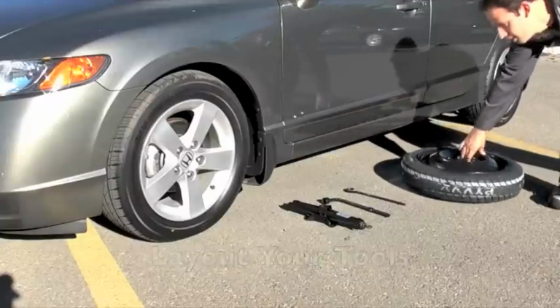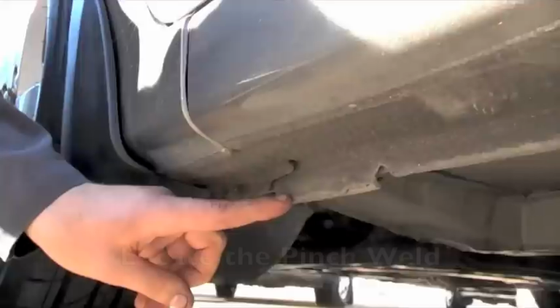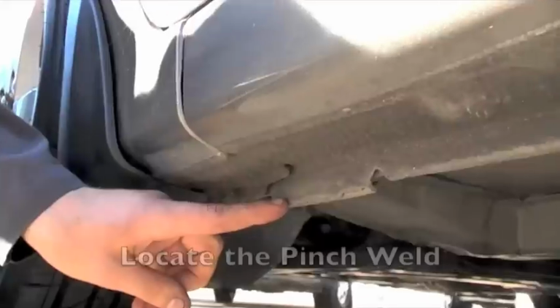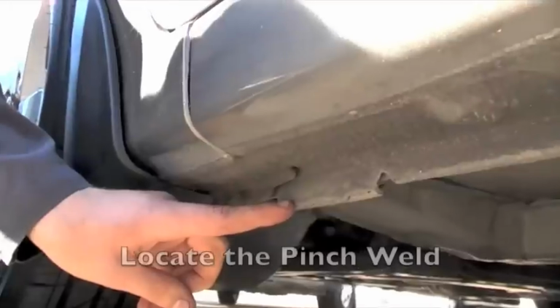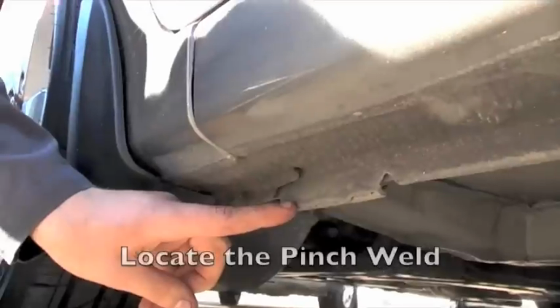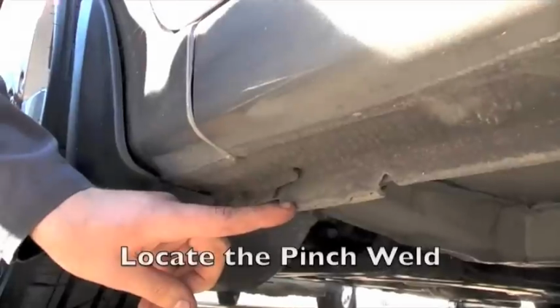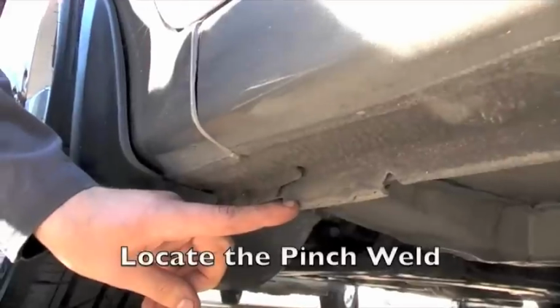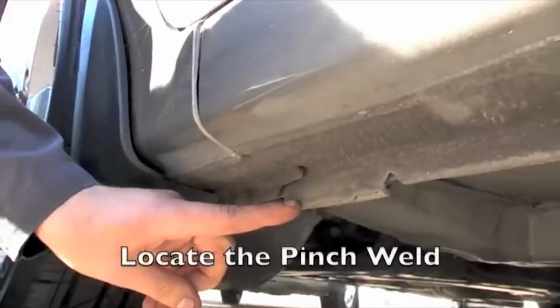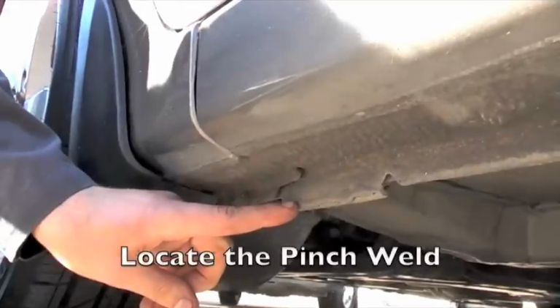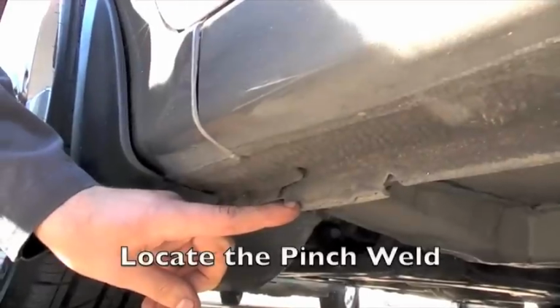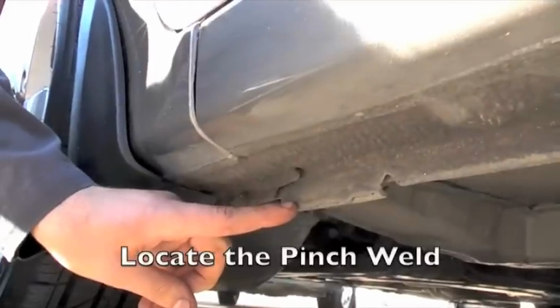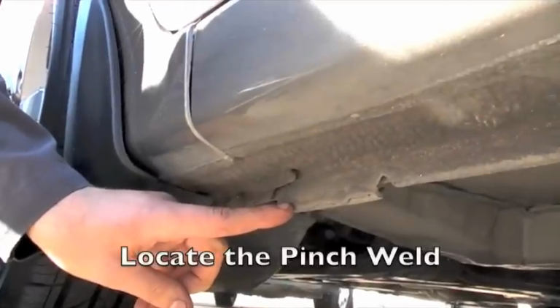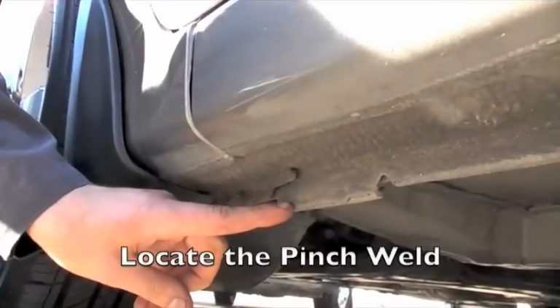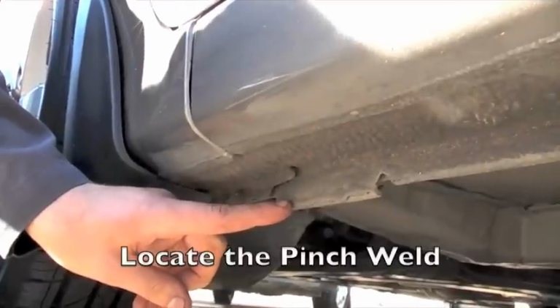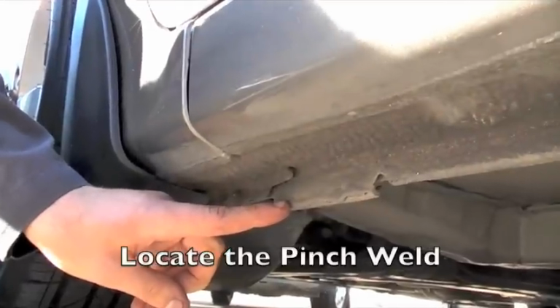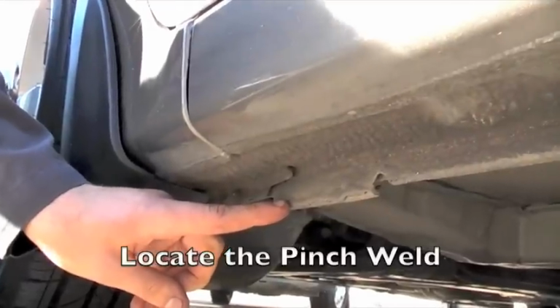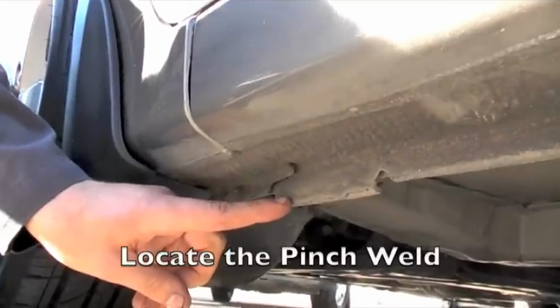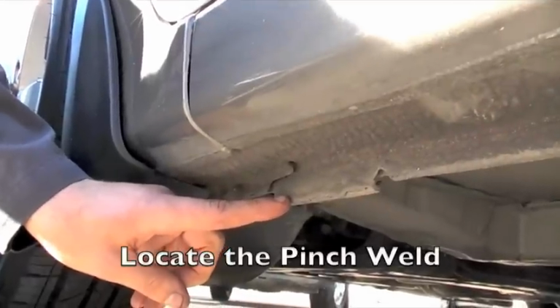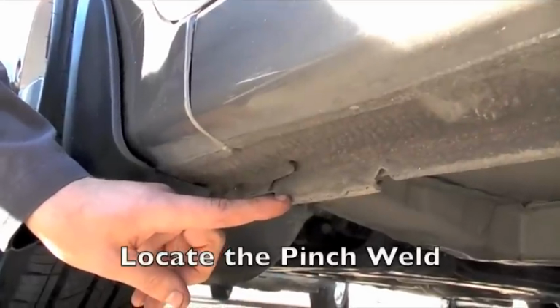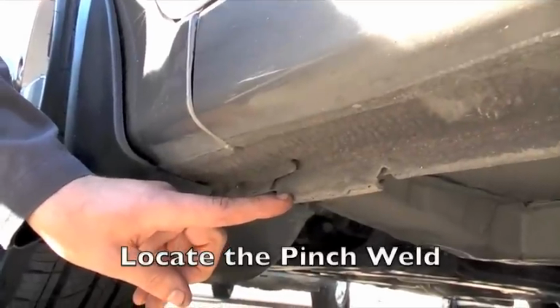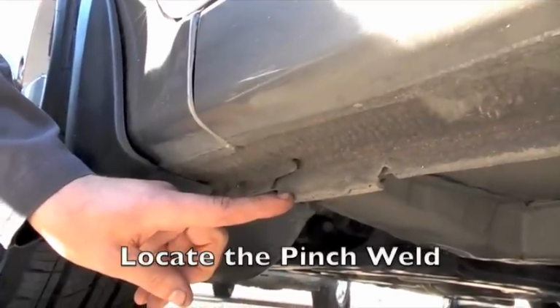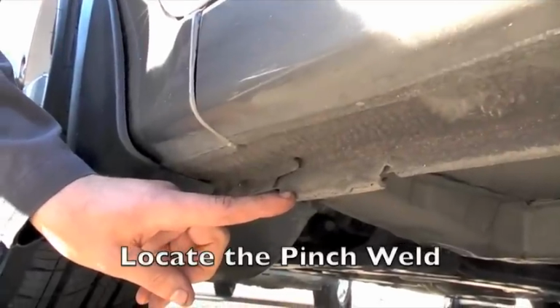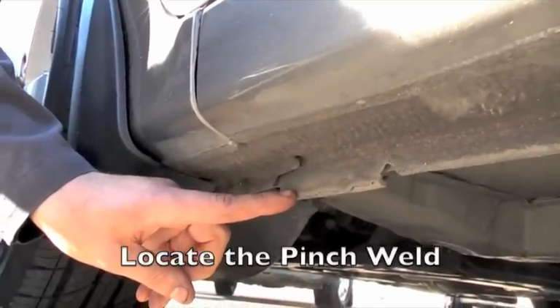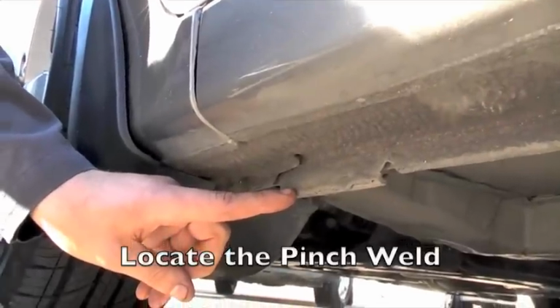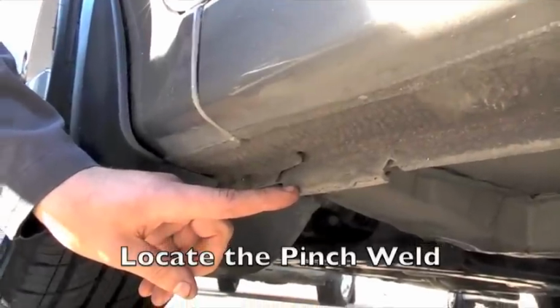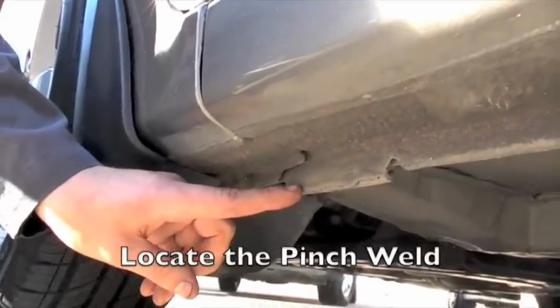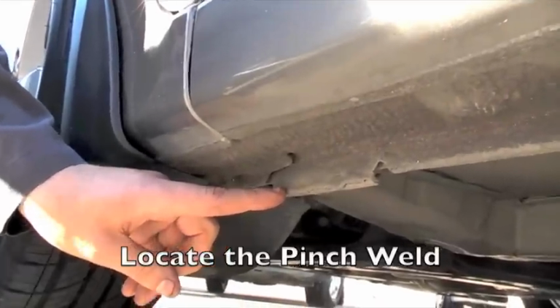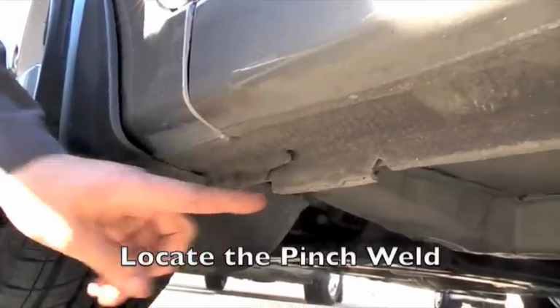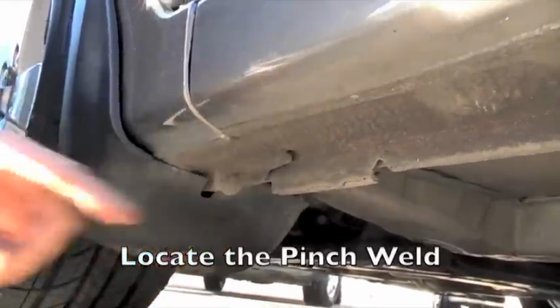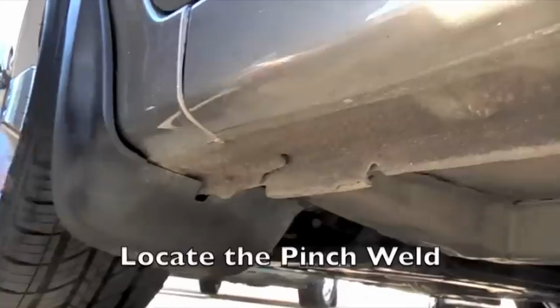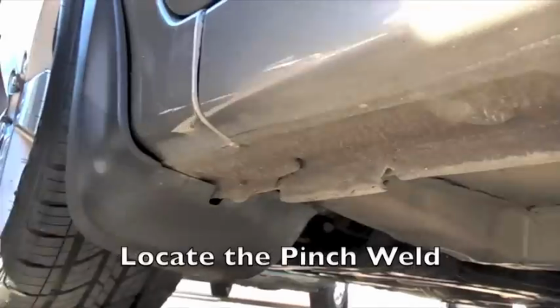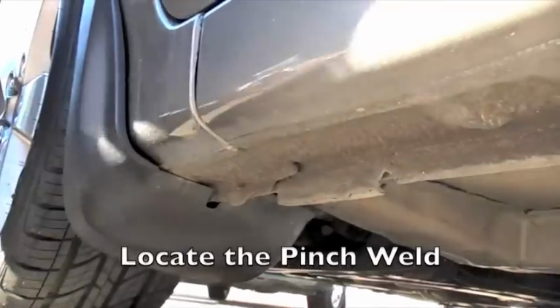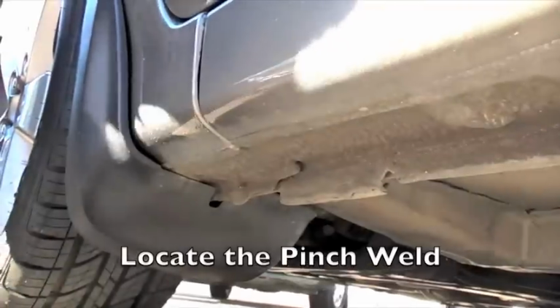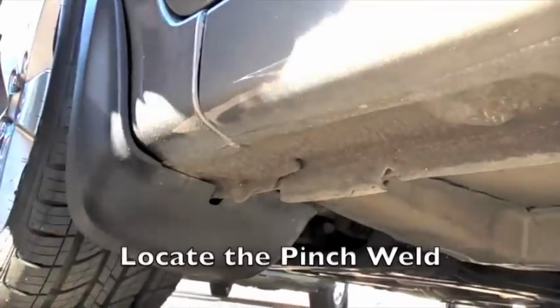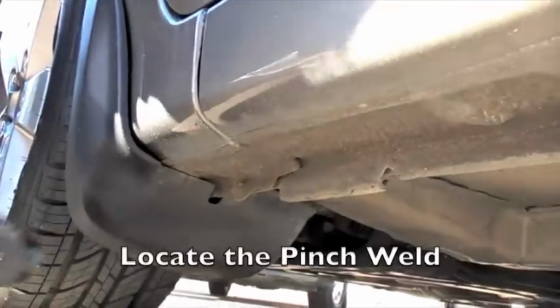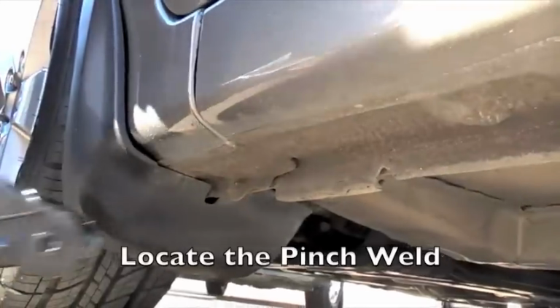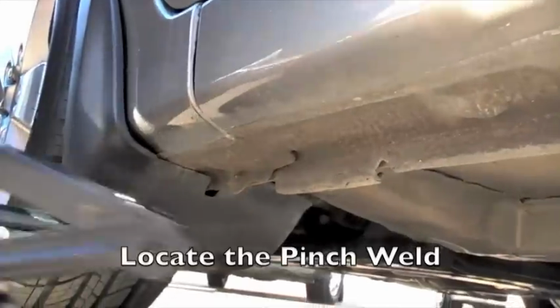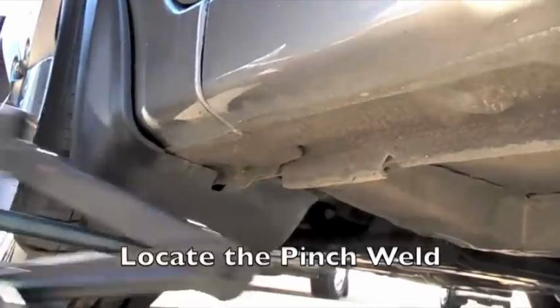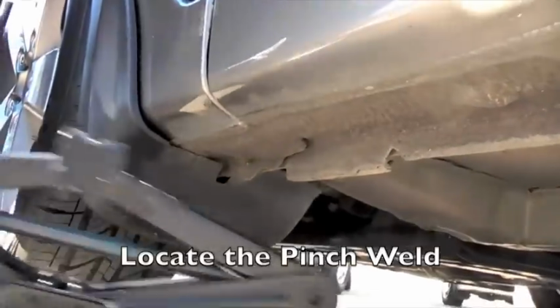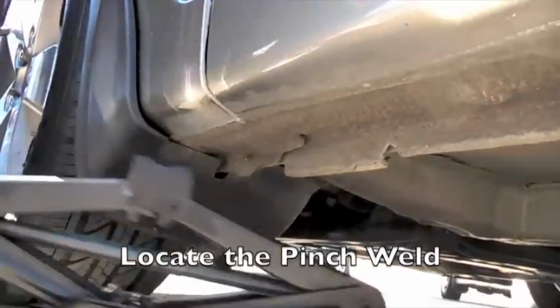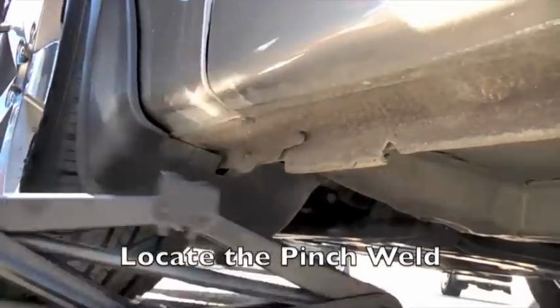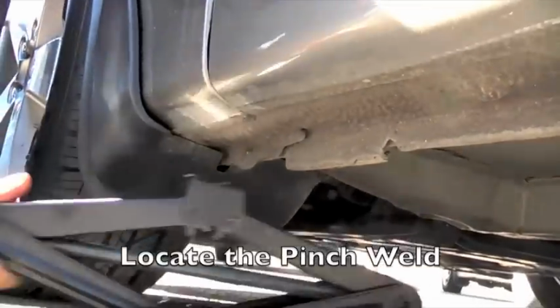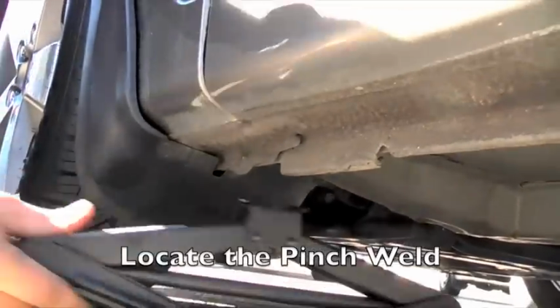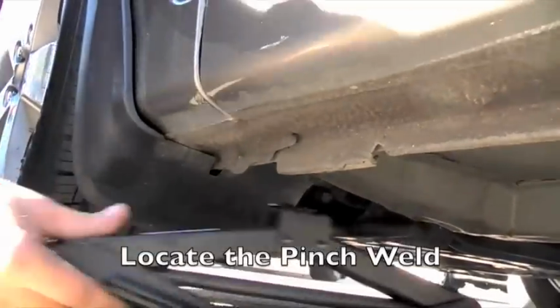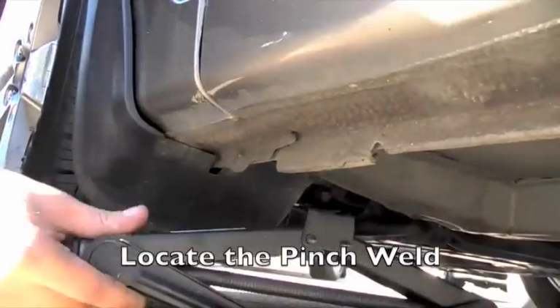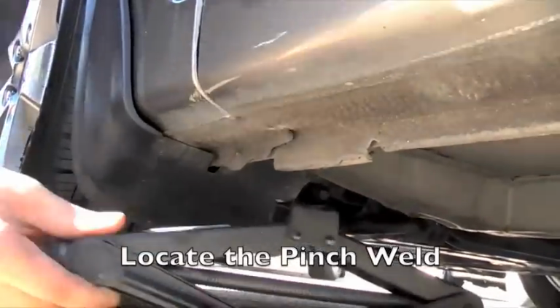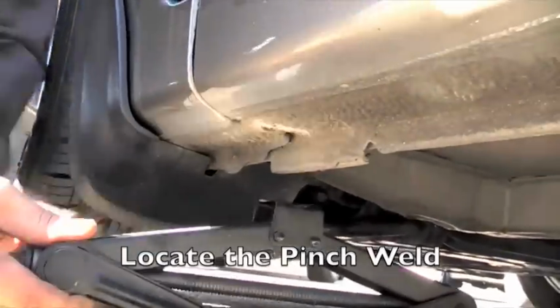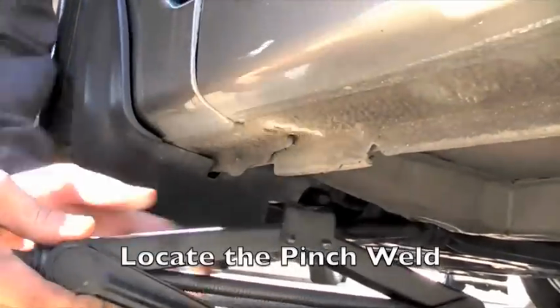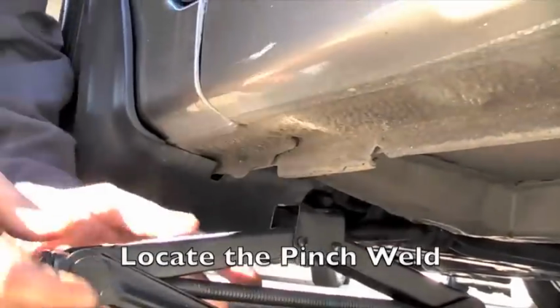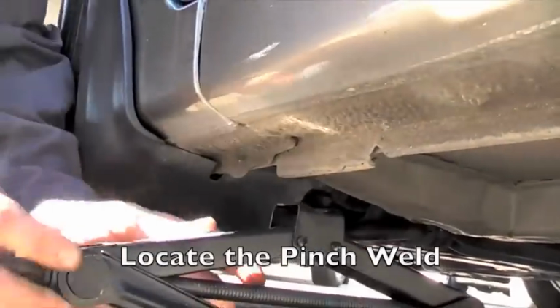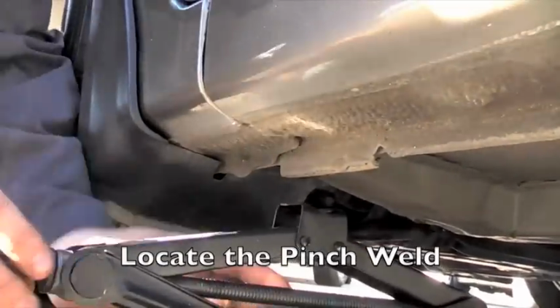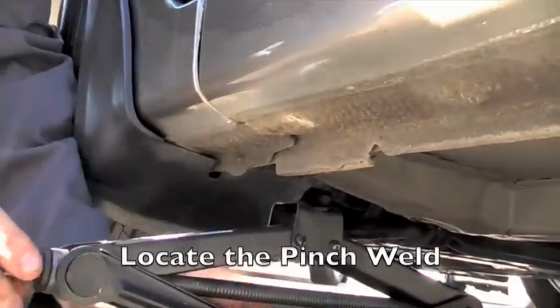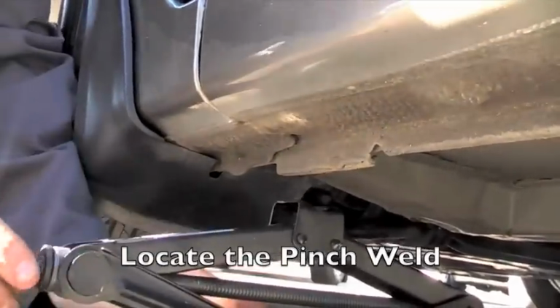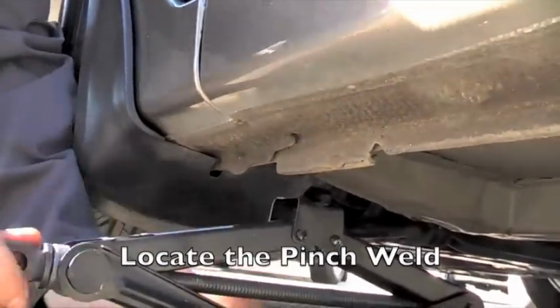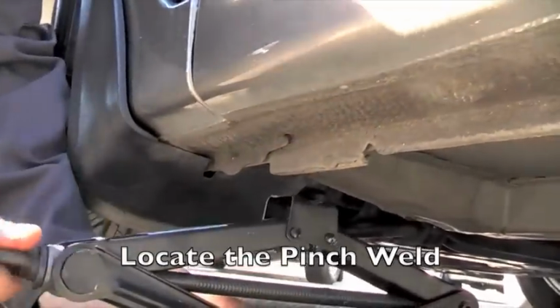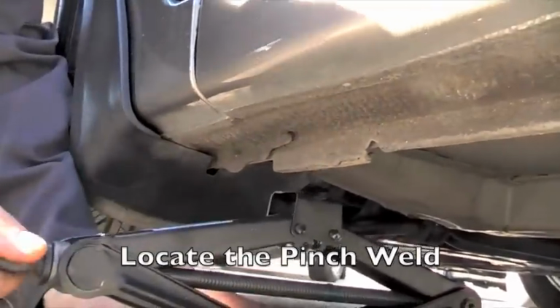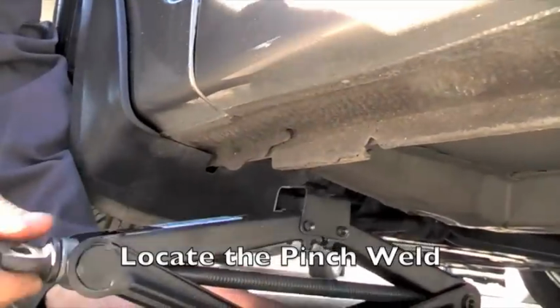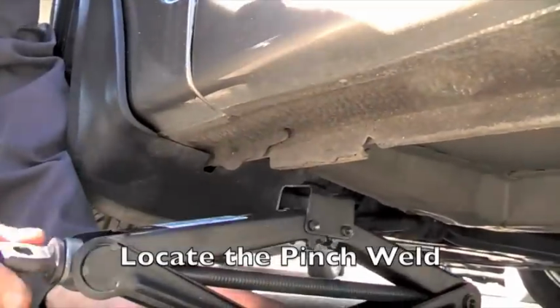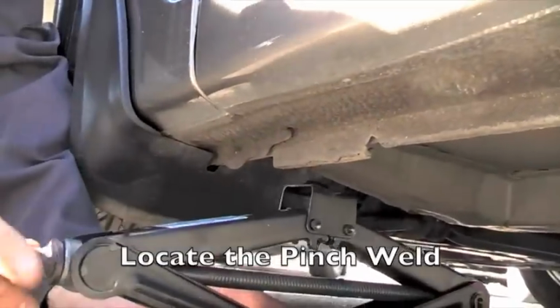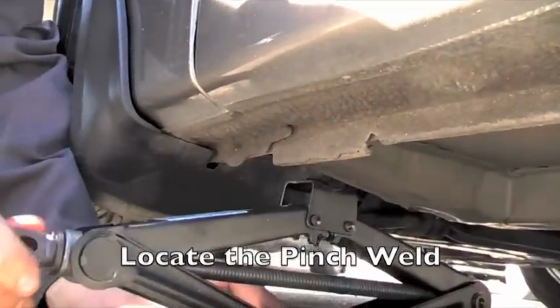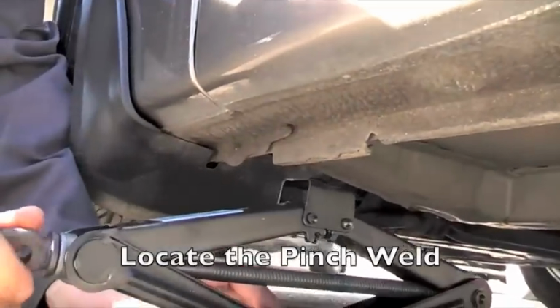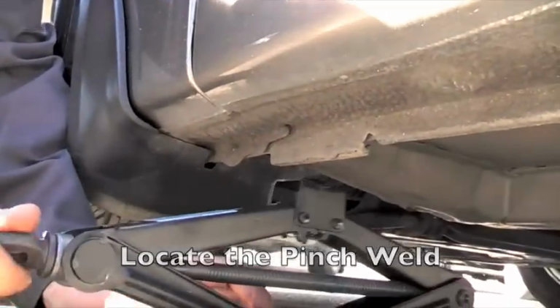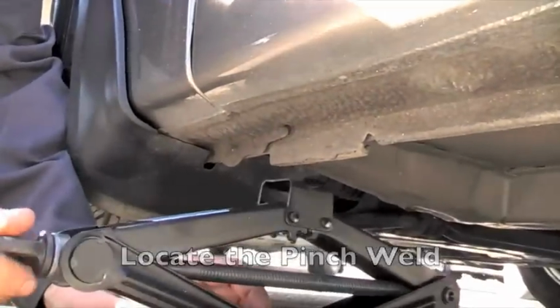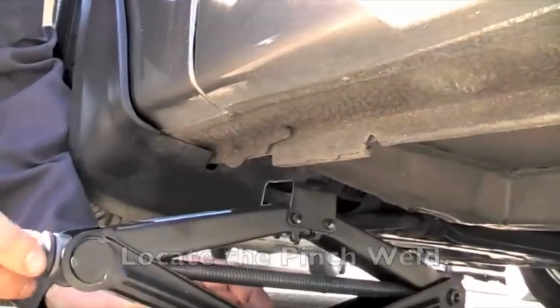Locate the pinch weld where the body and frame meet. Slide the jack underneath and raise it until it touches the weld.